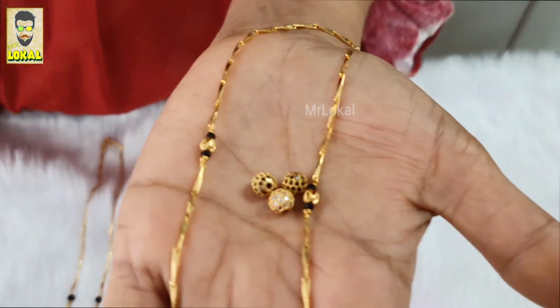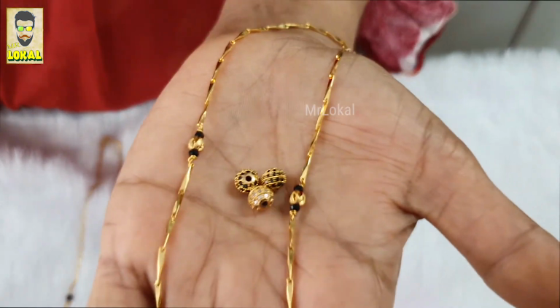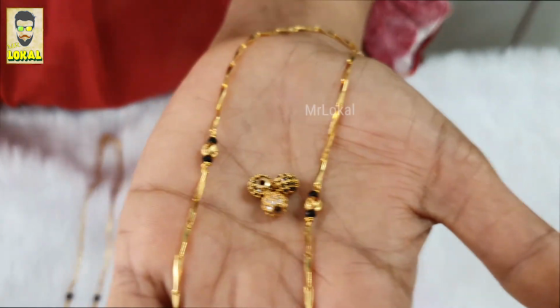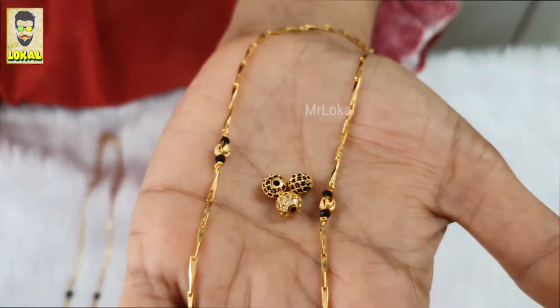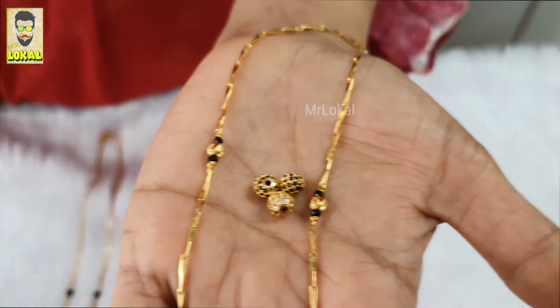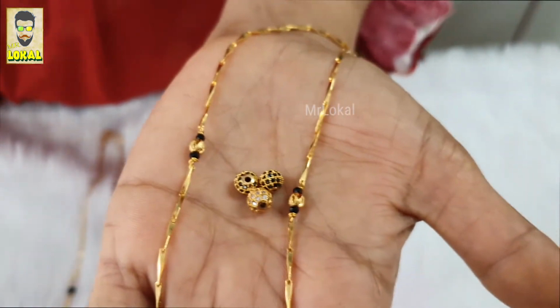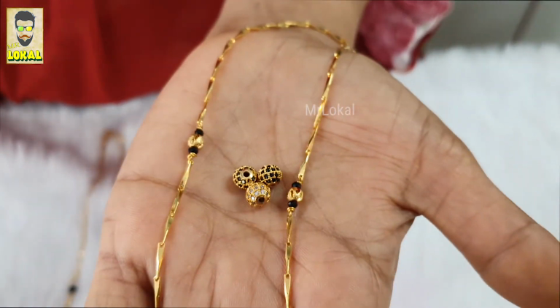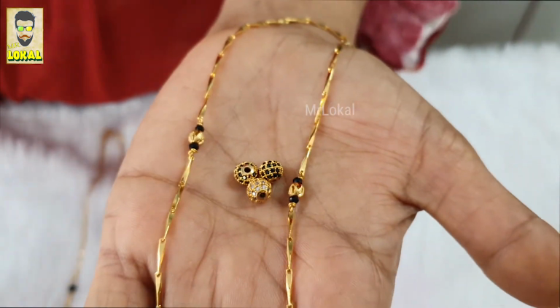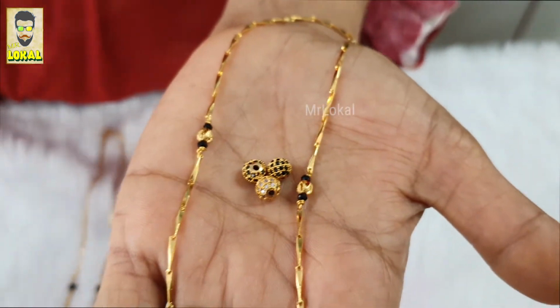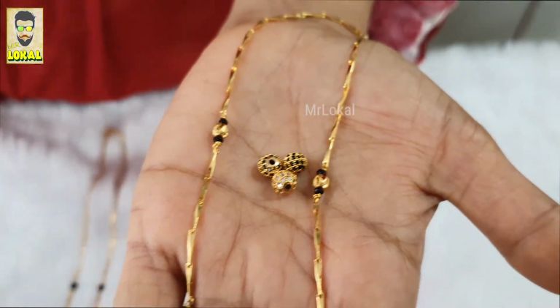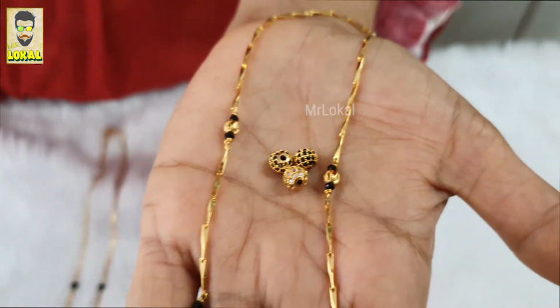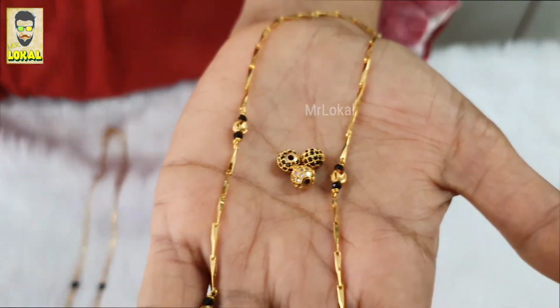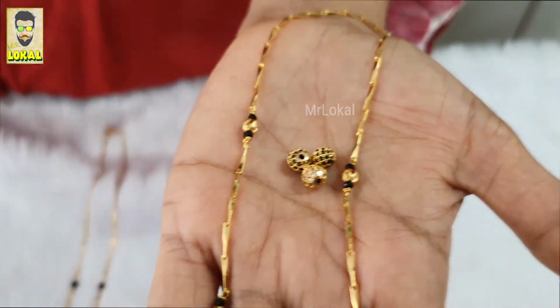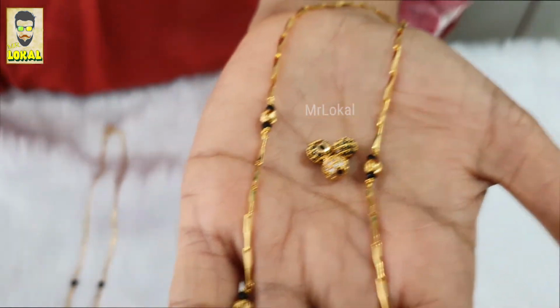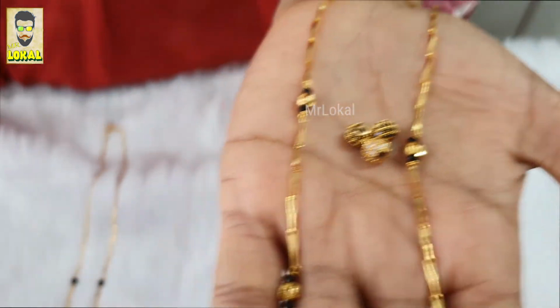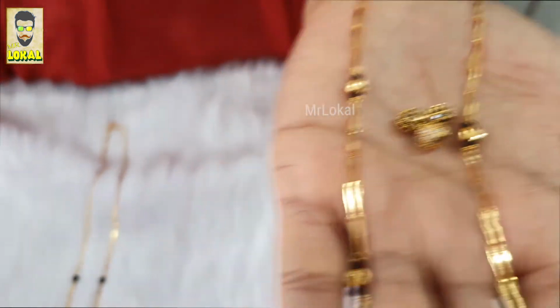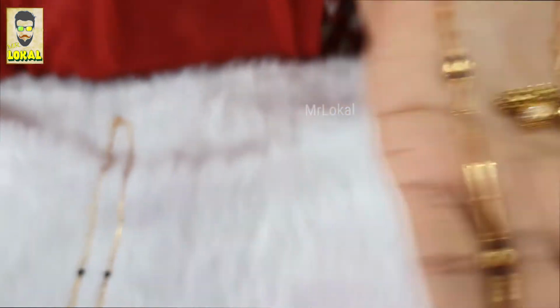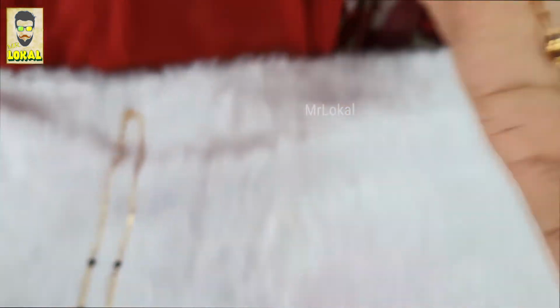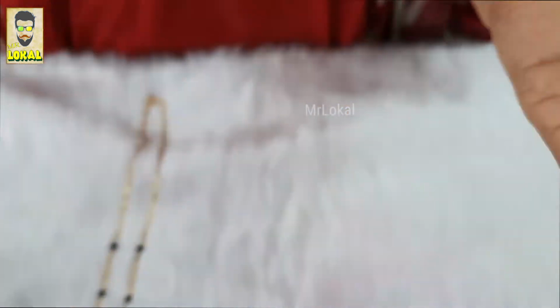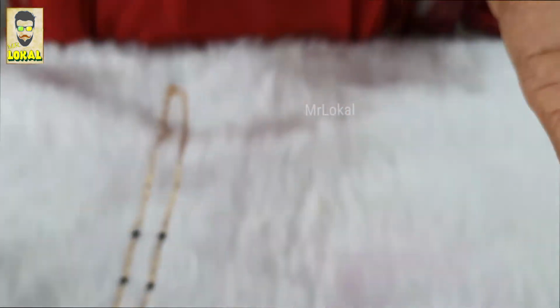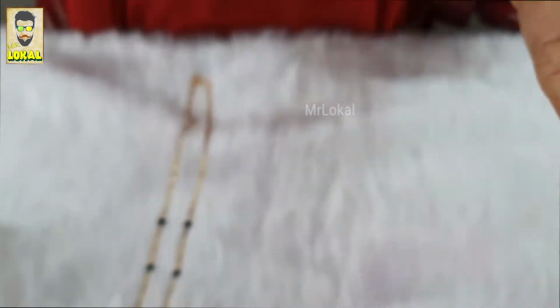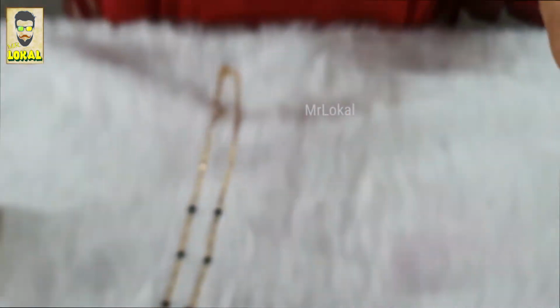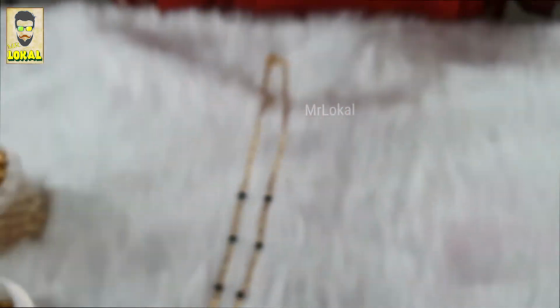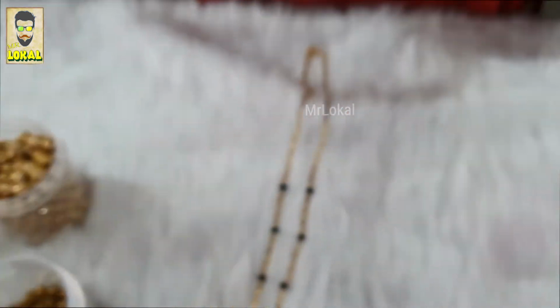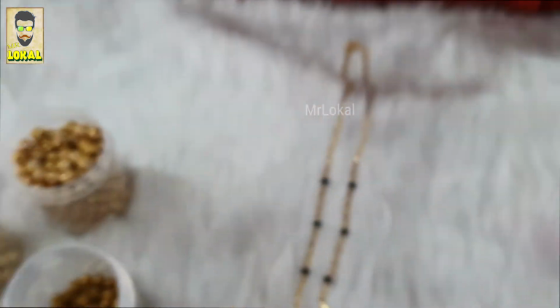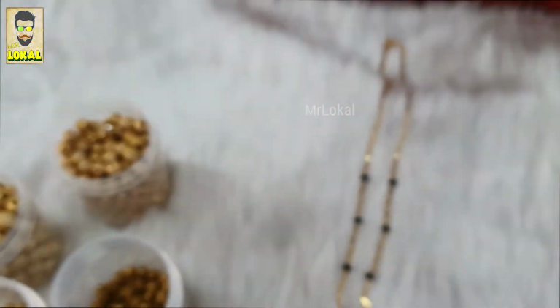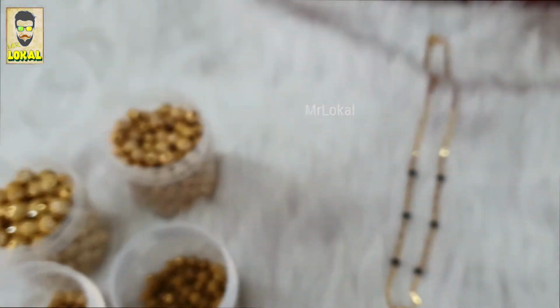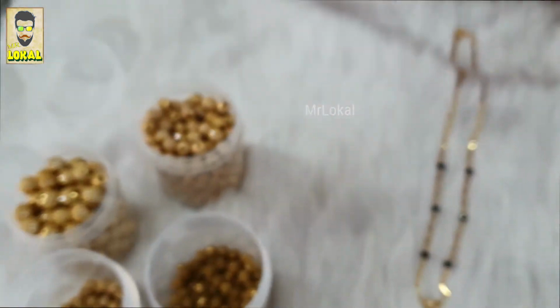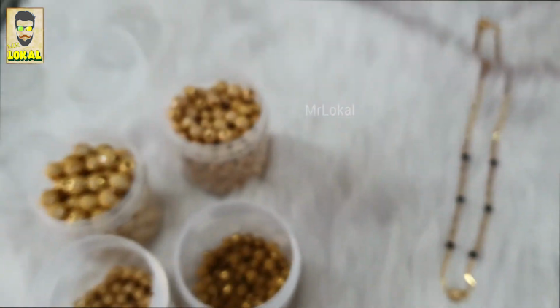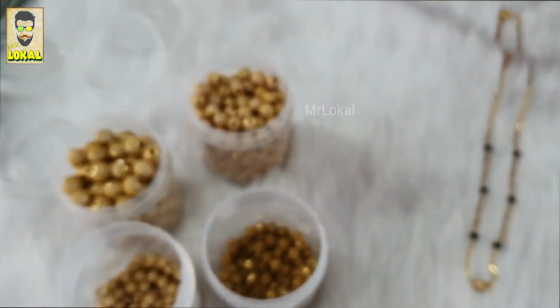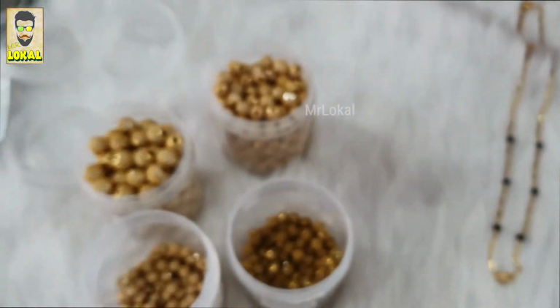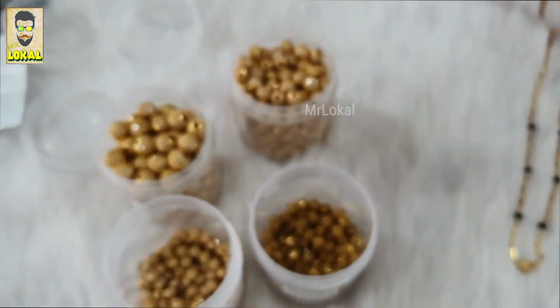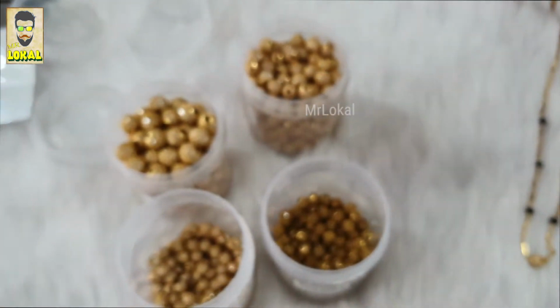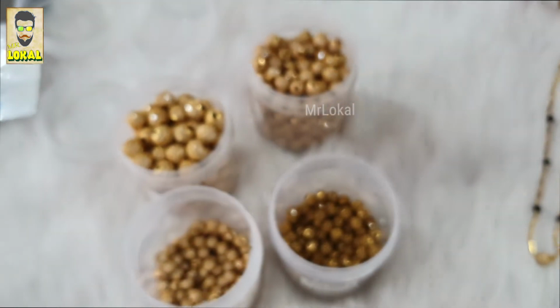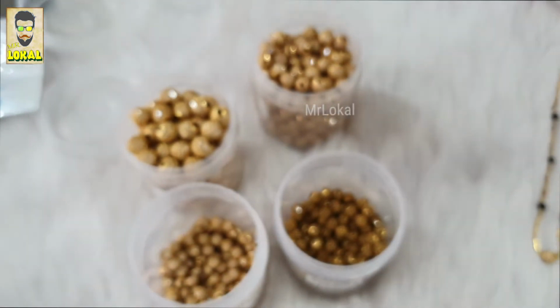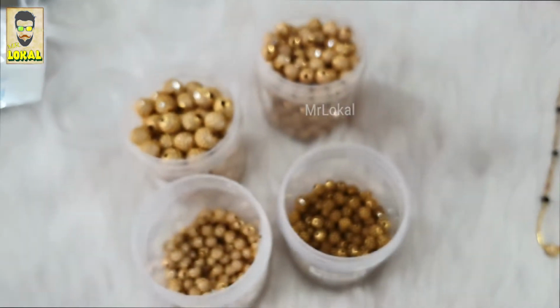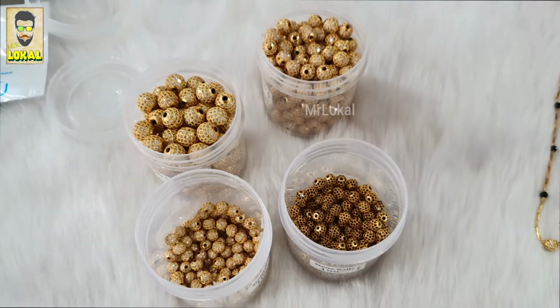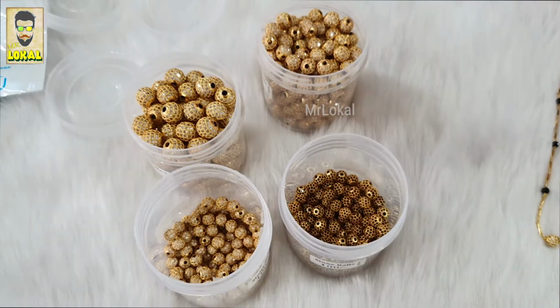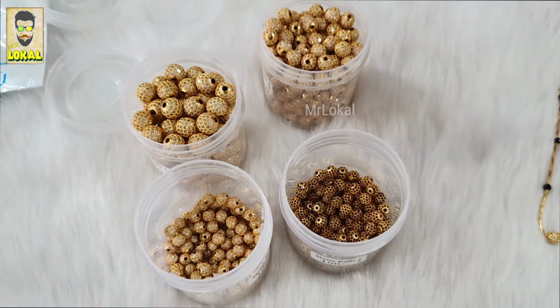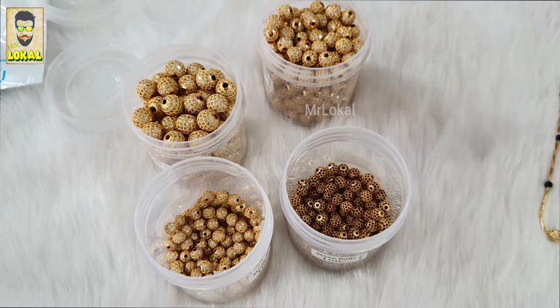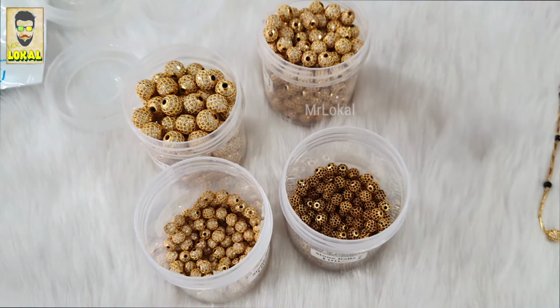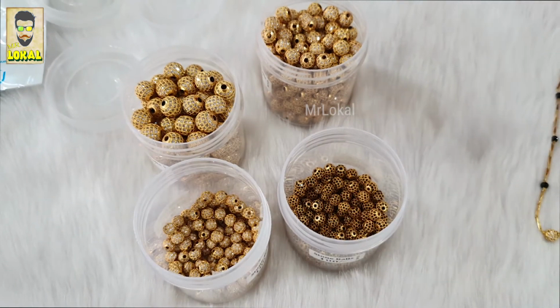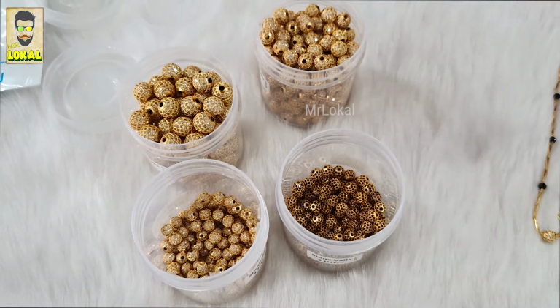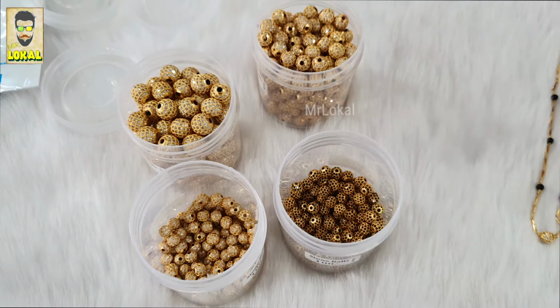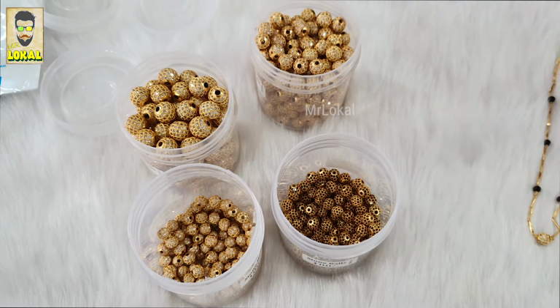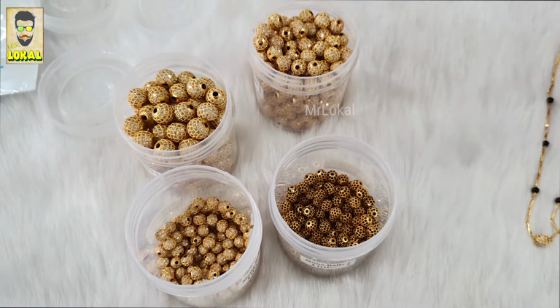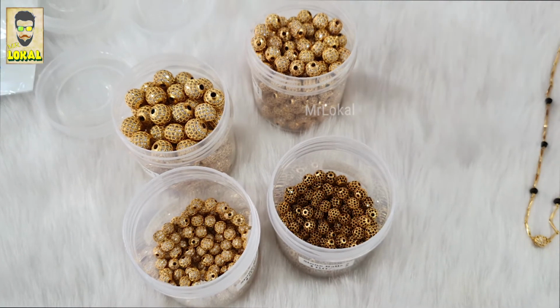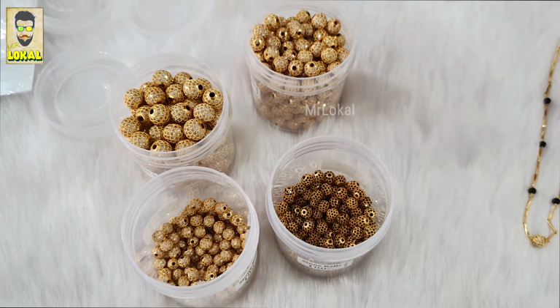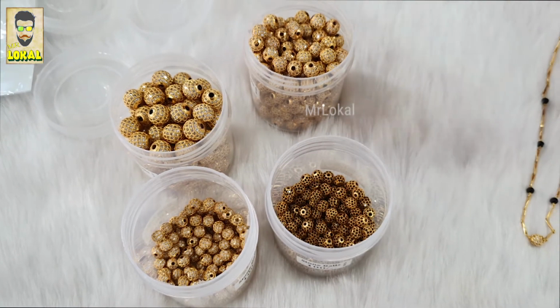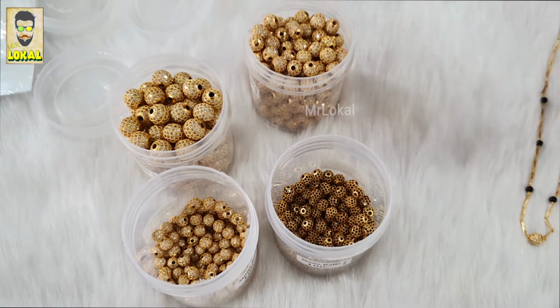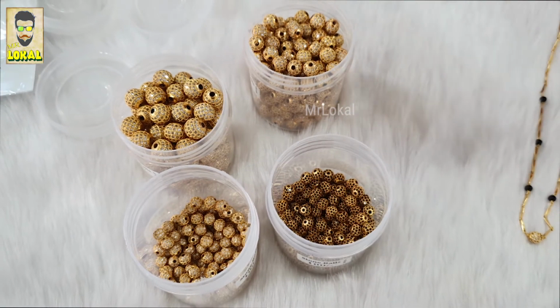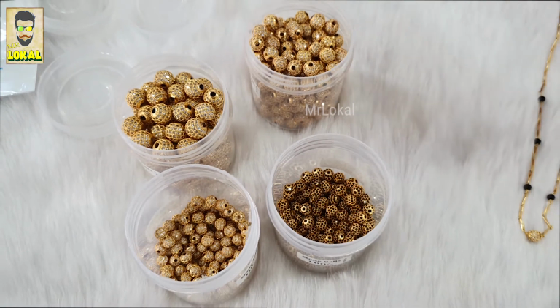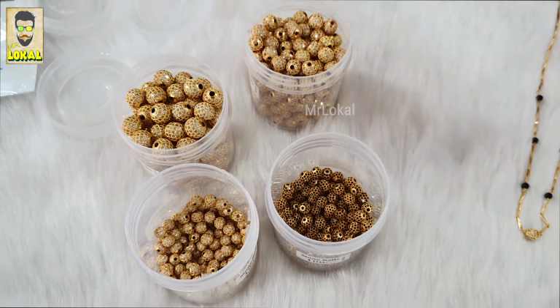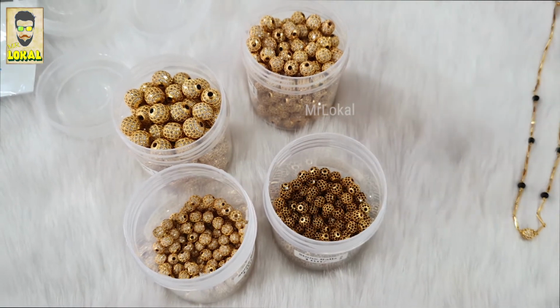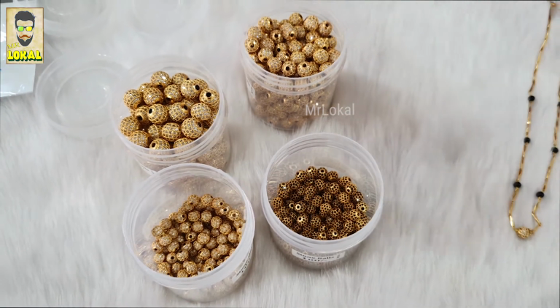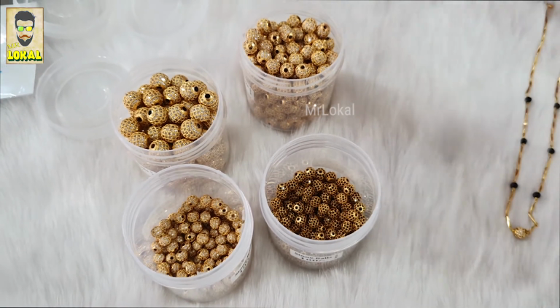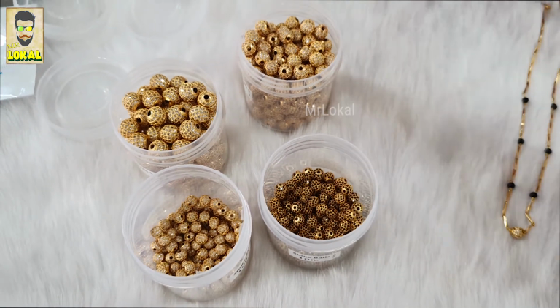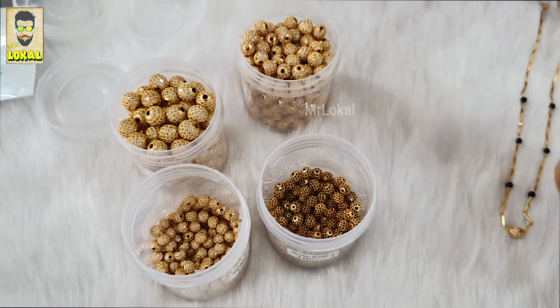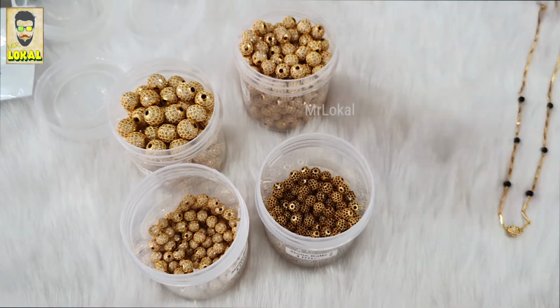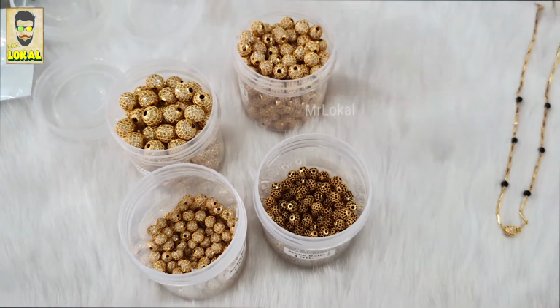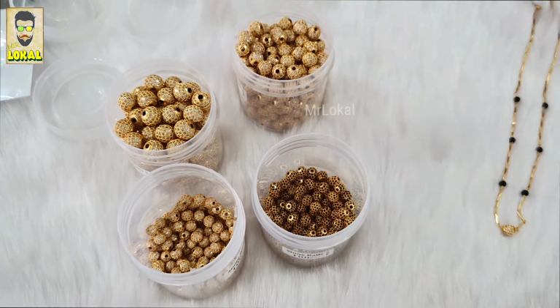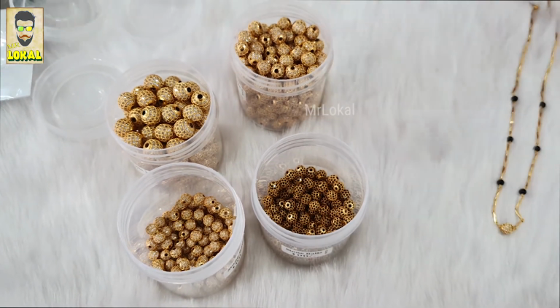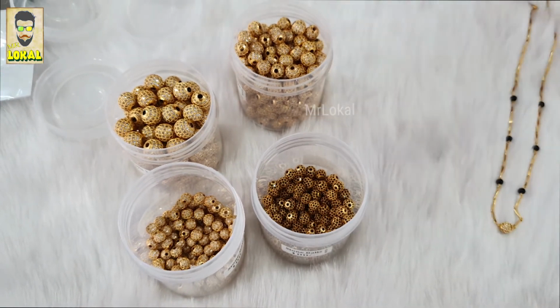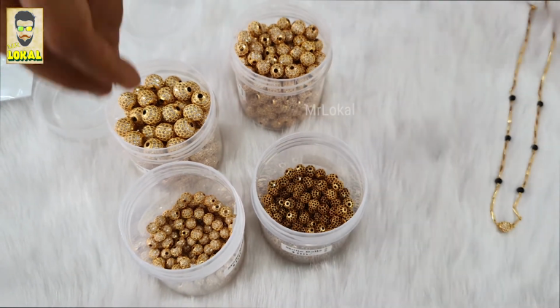We have different sizes in the CZ balls, so it can be customized as we like.